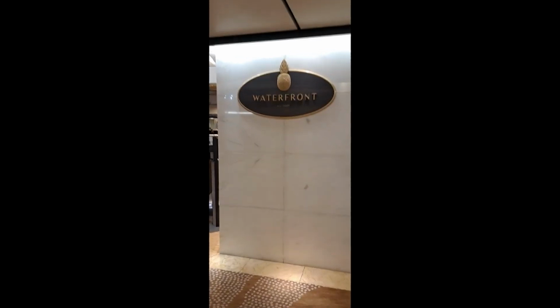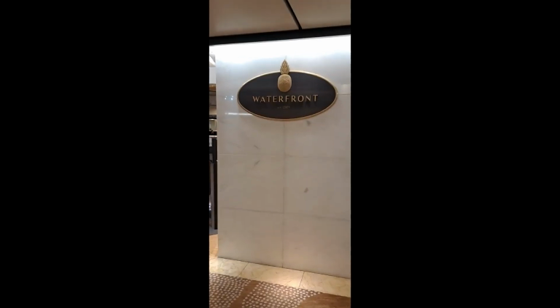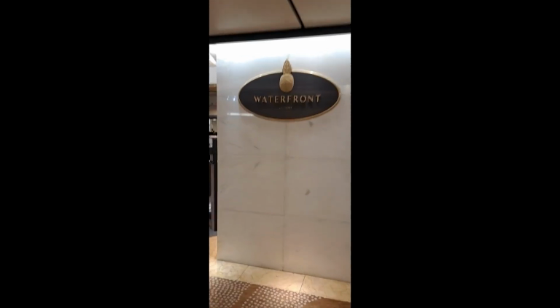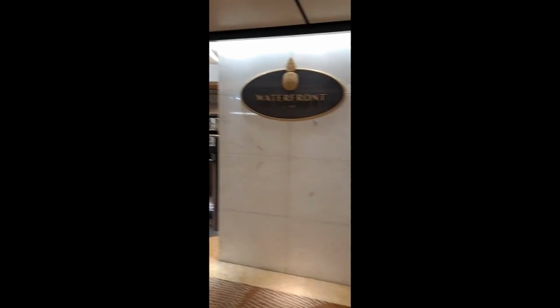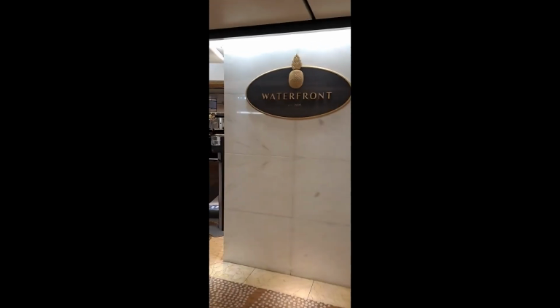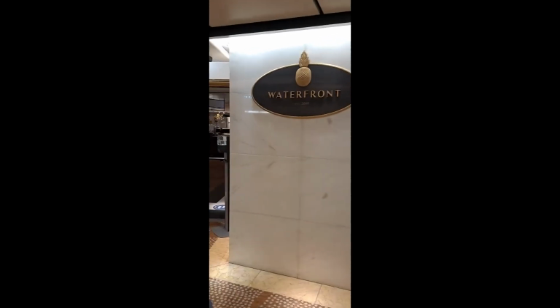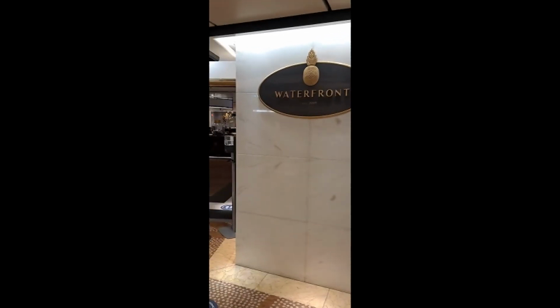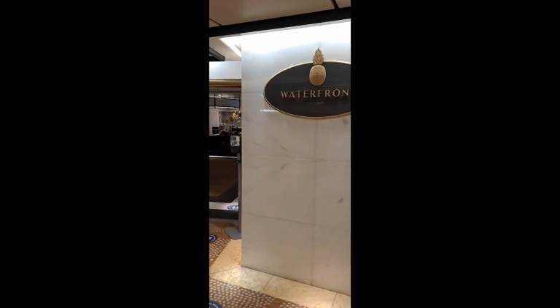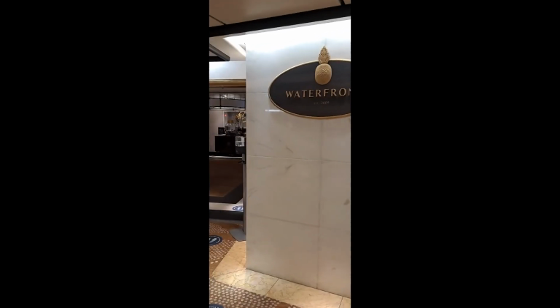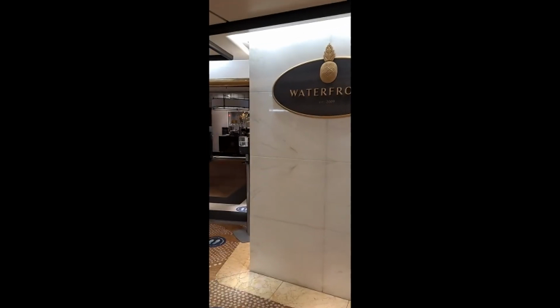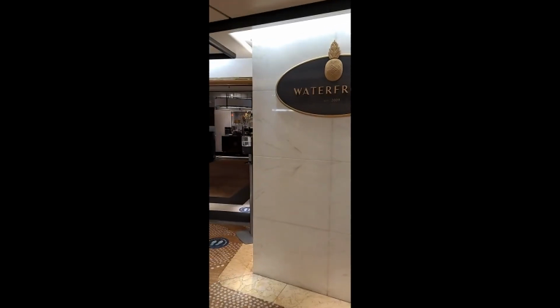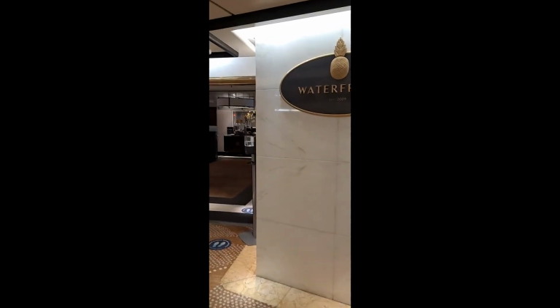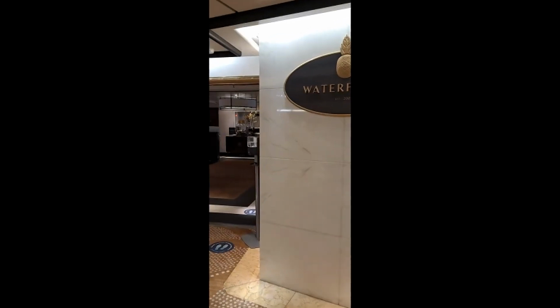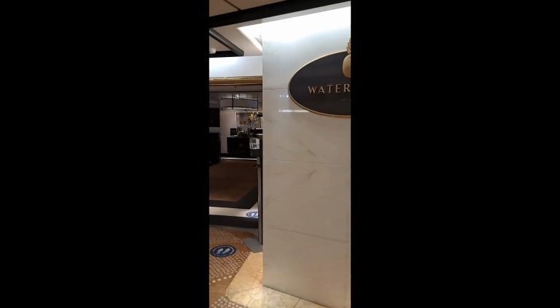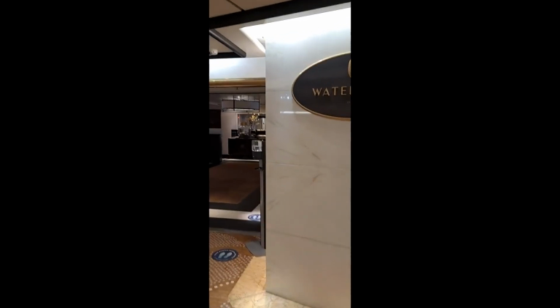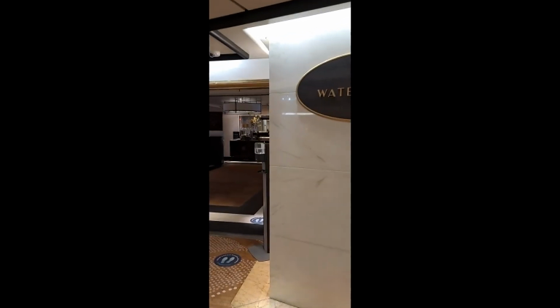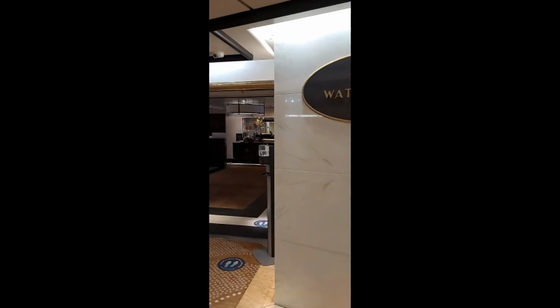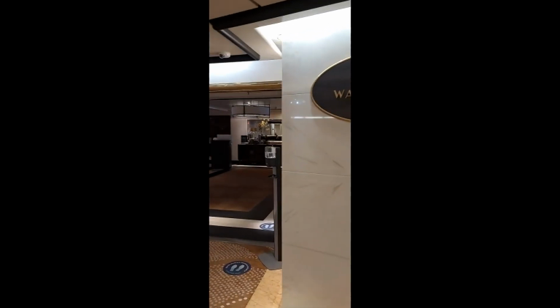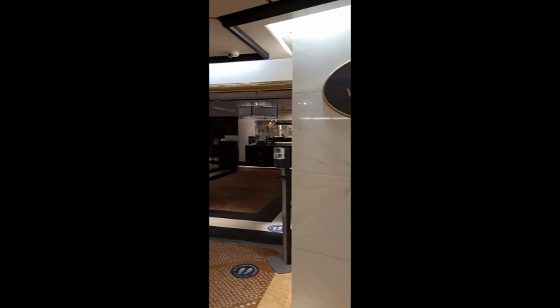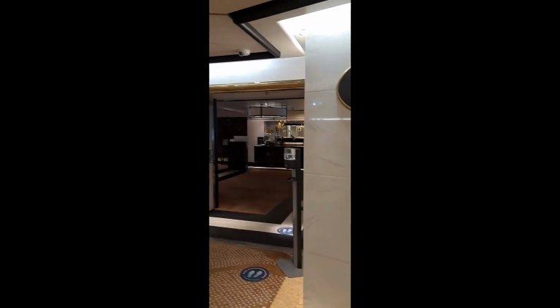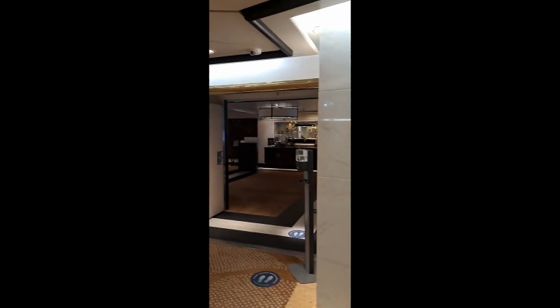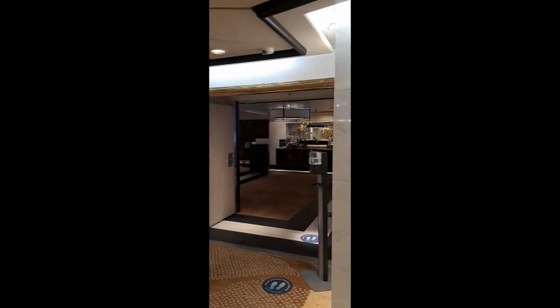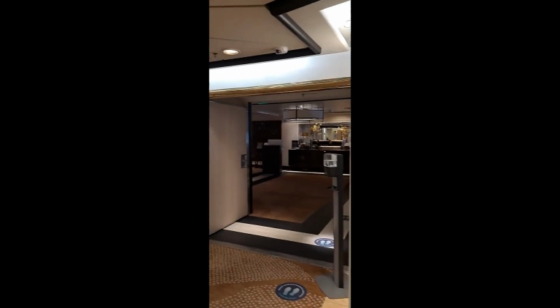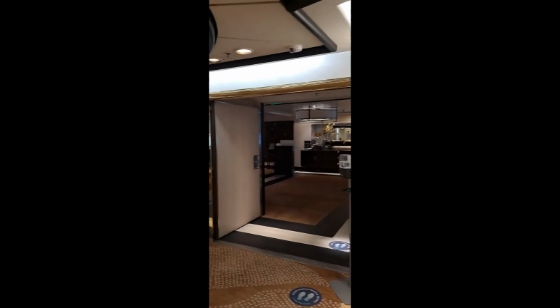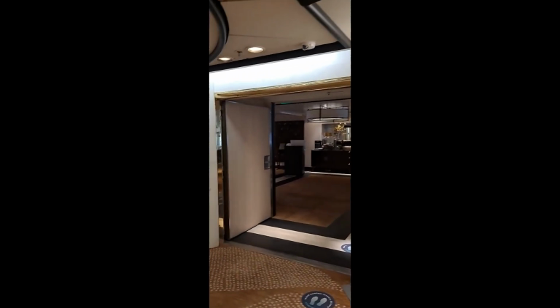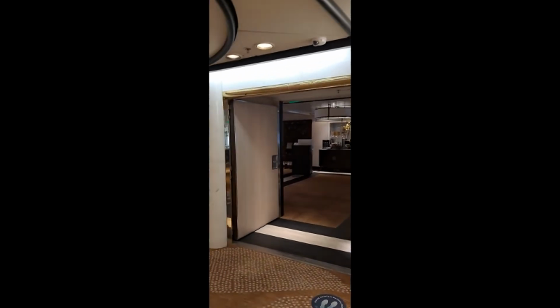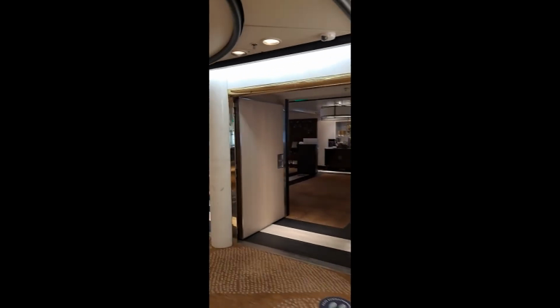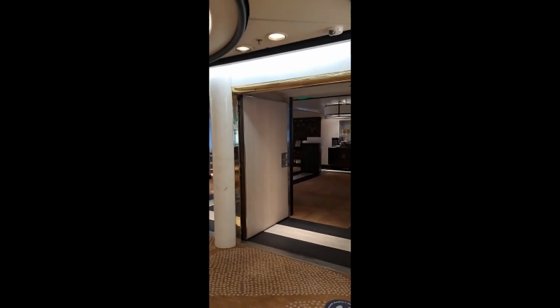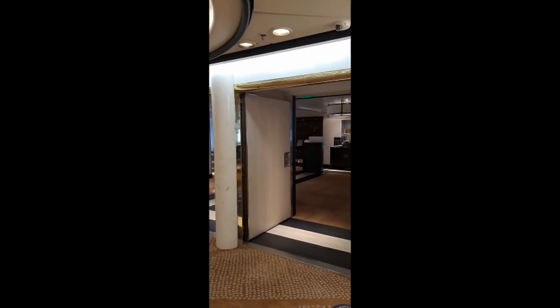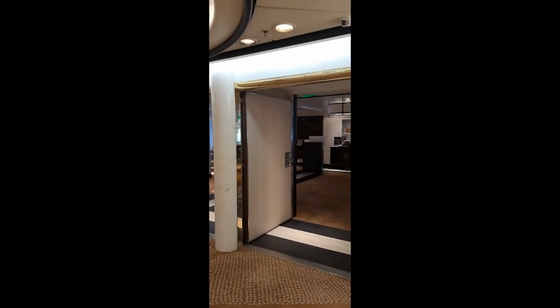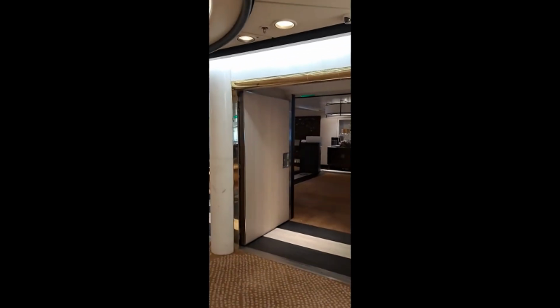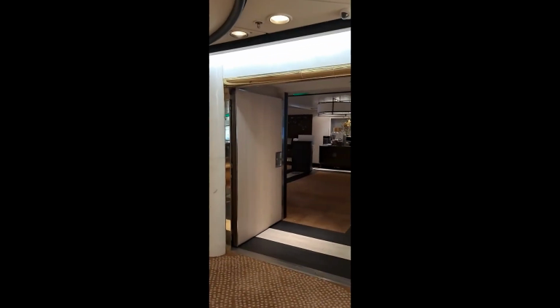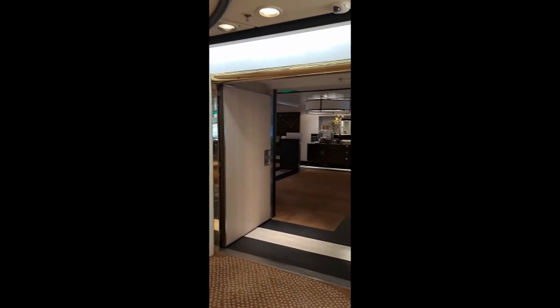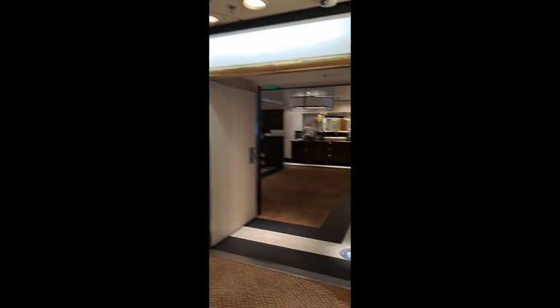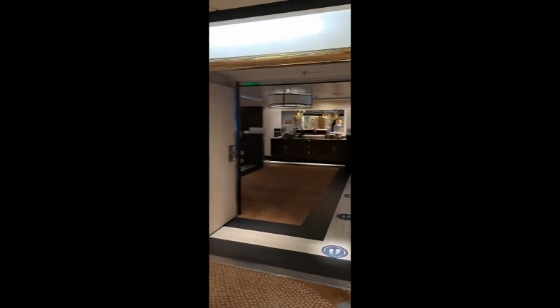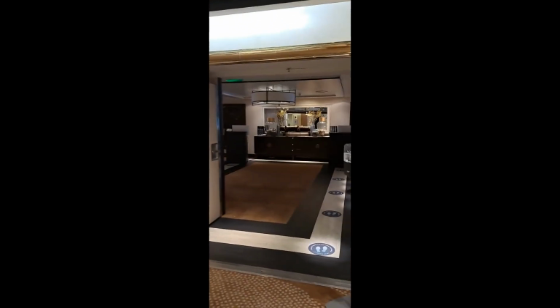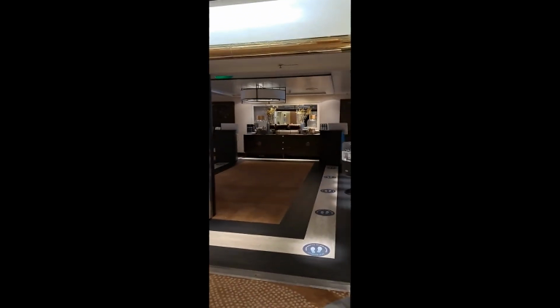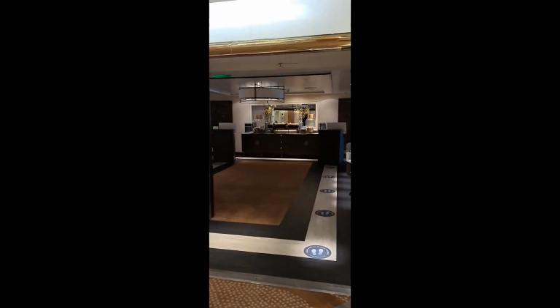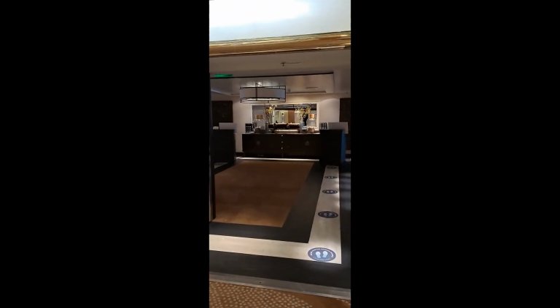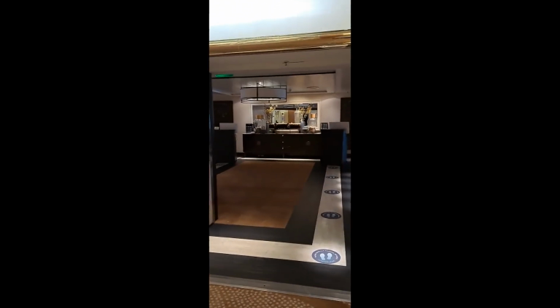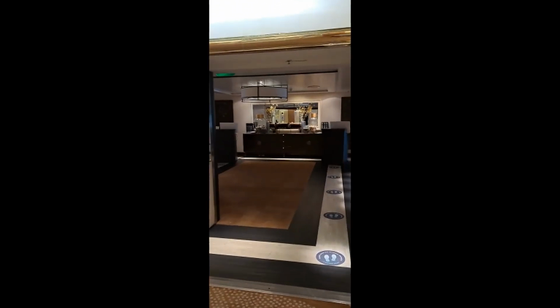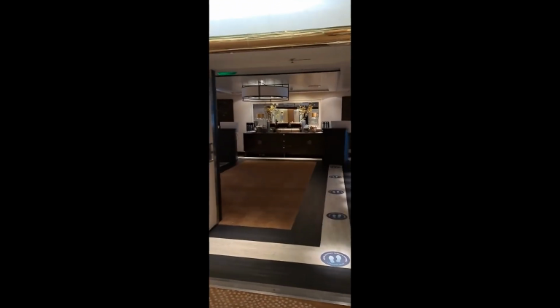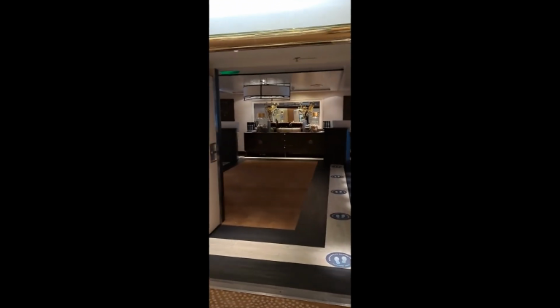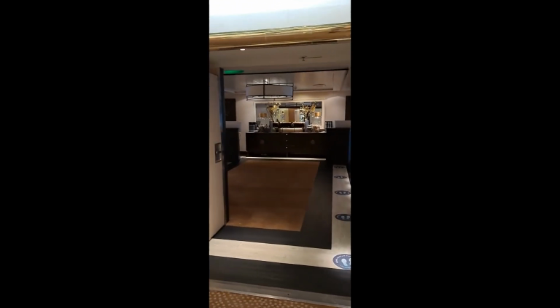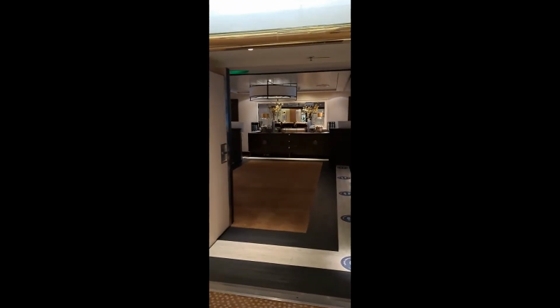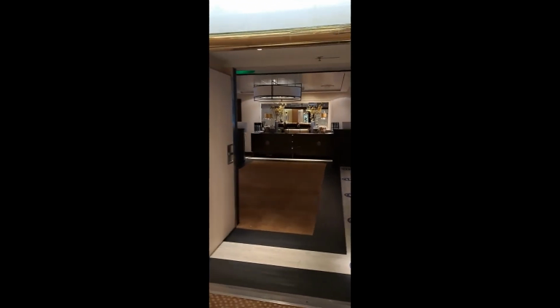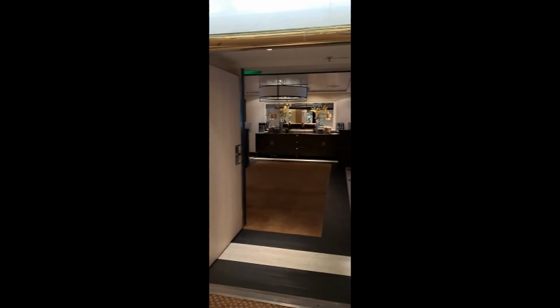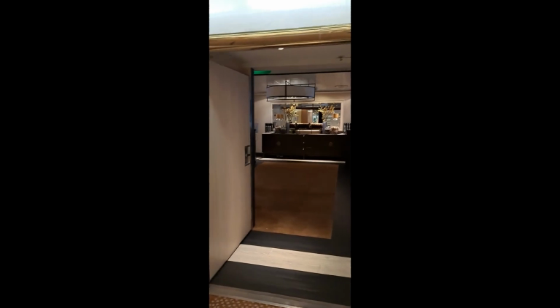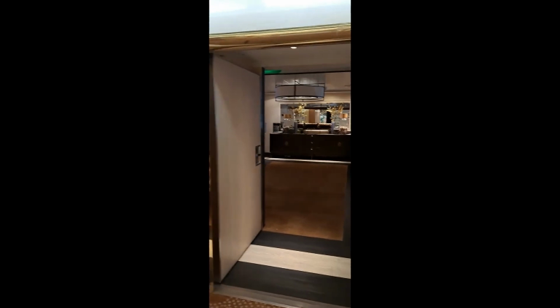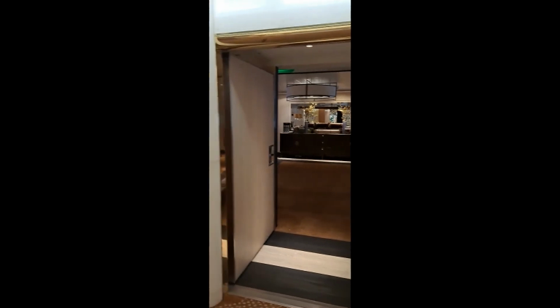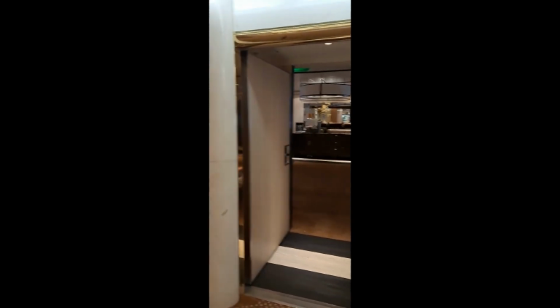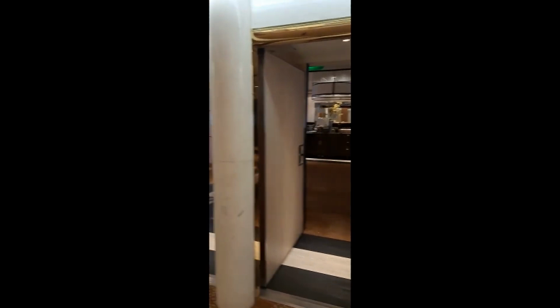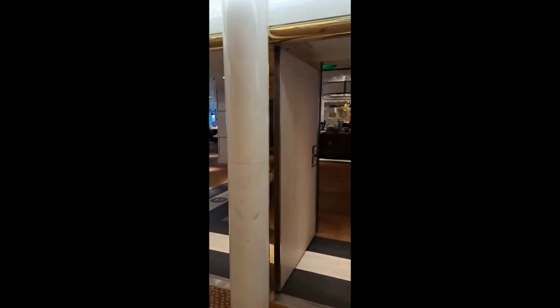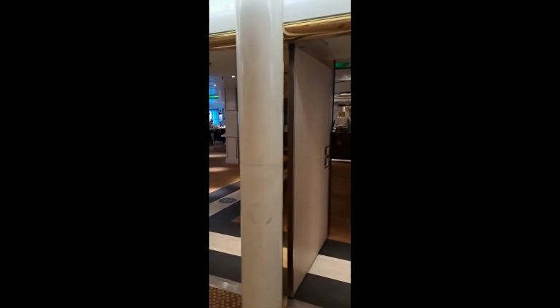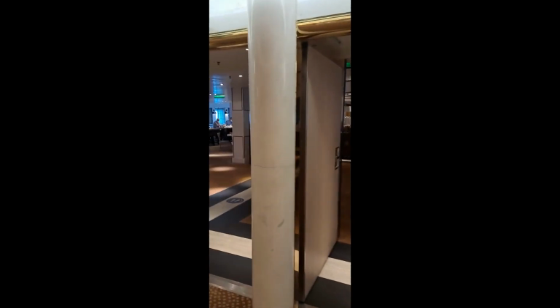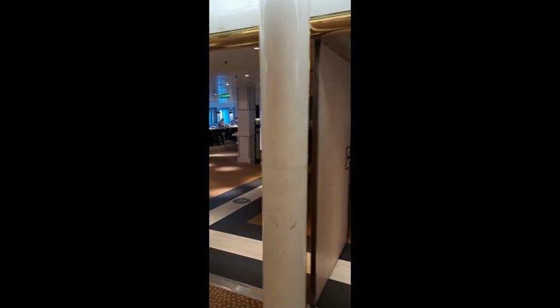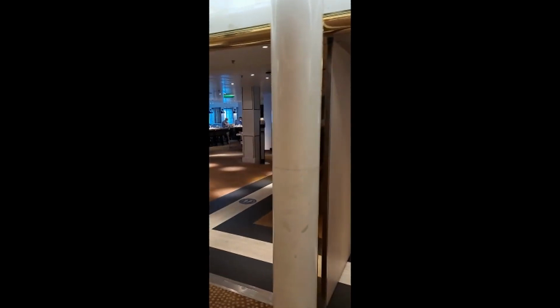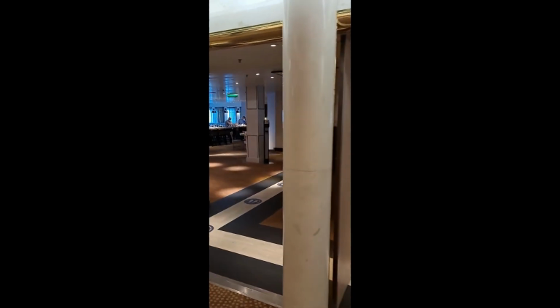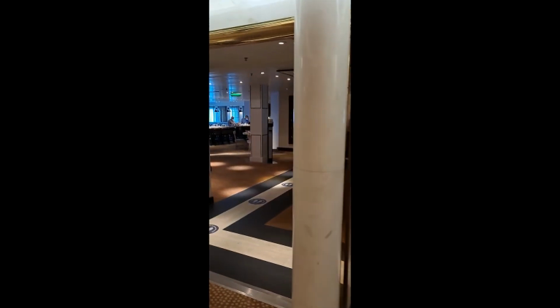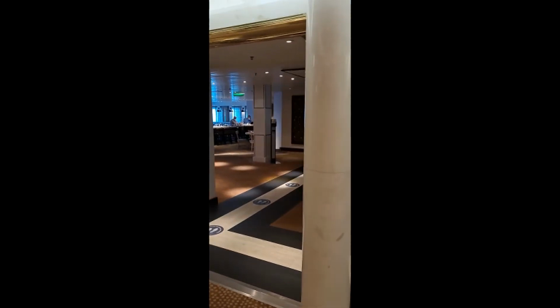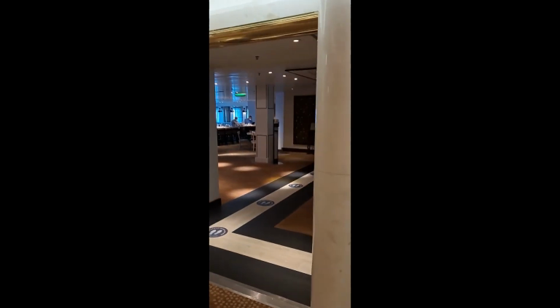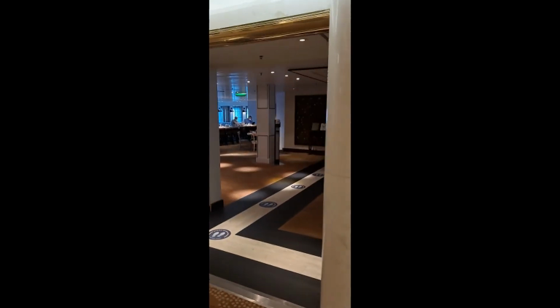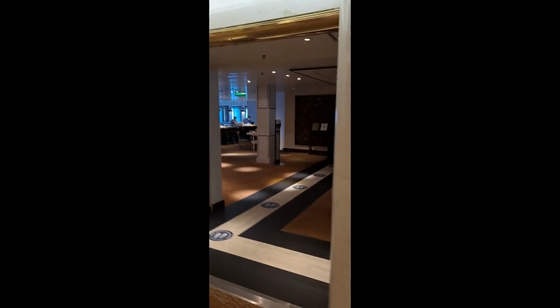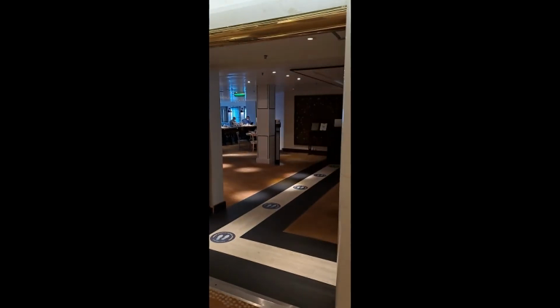This is the waterfront restaurant. This is the main dining room.